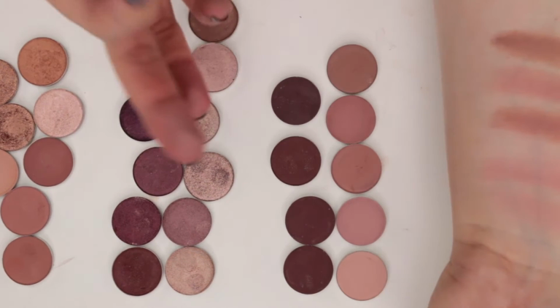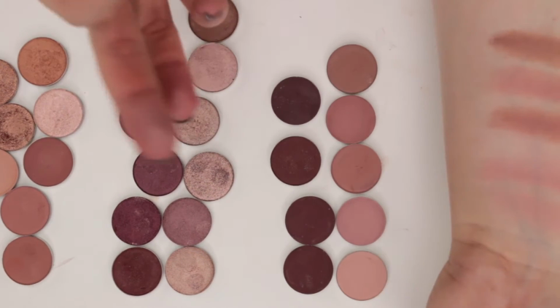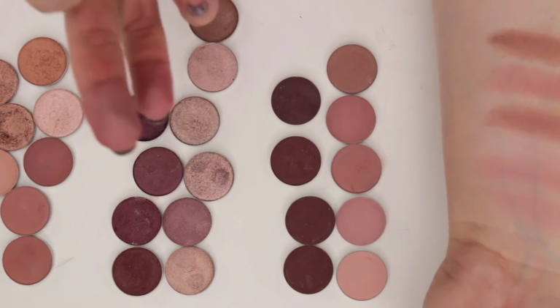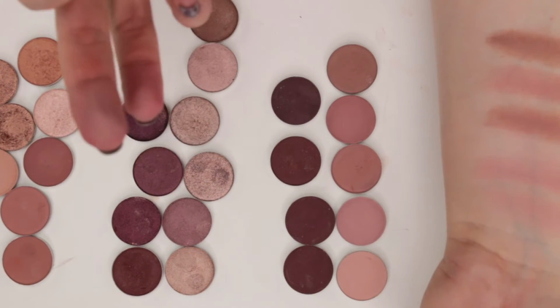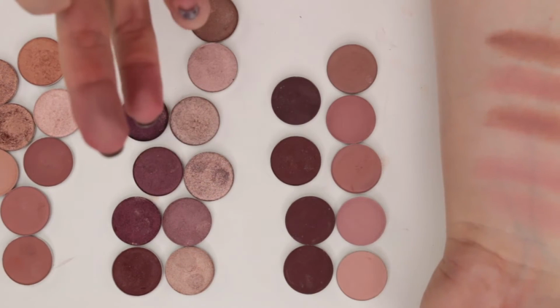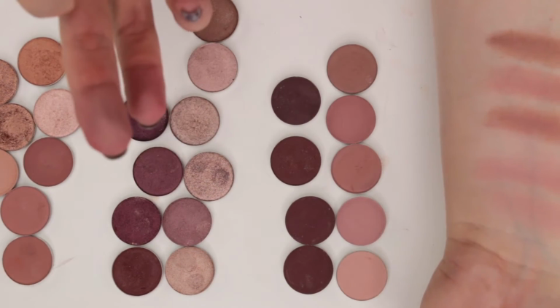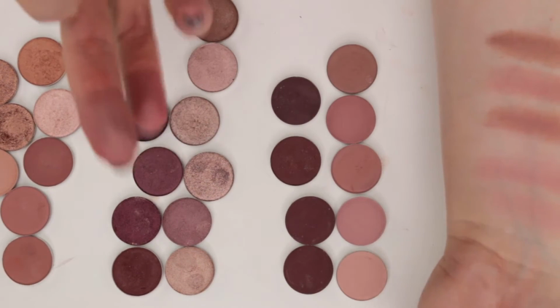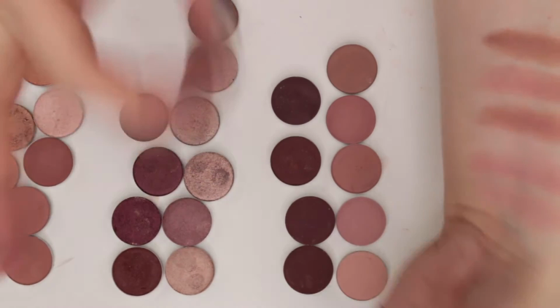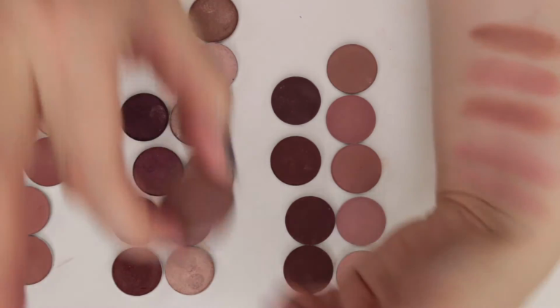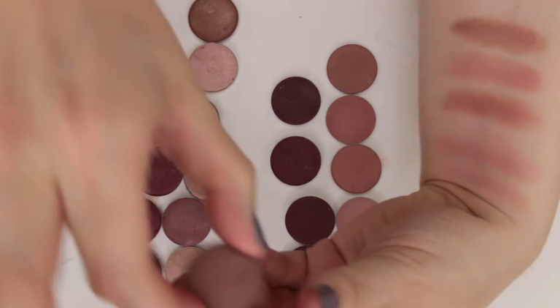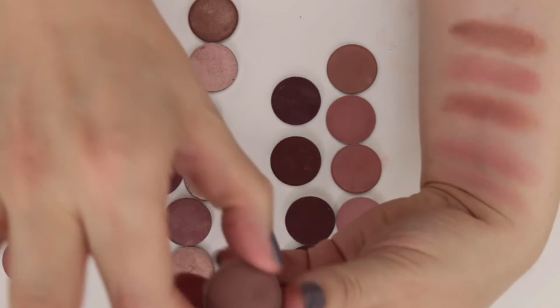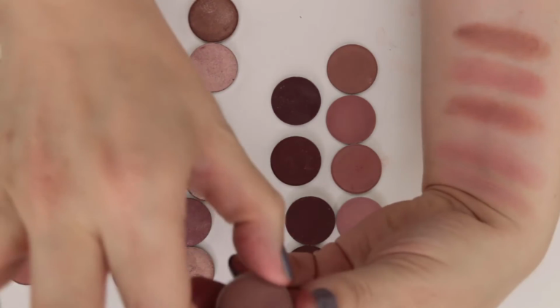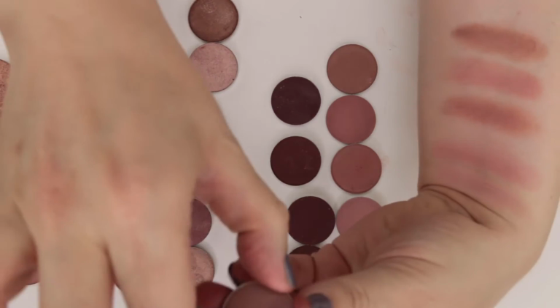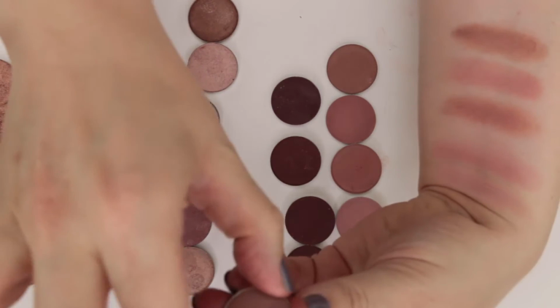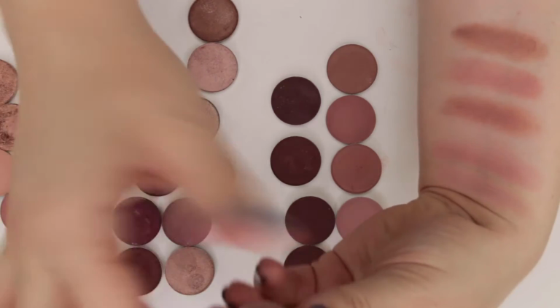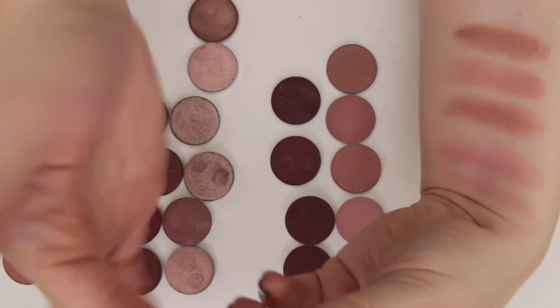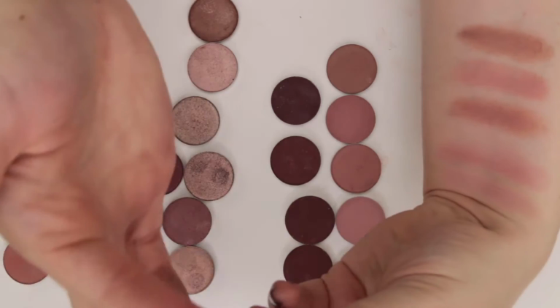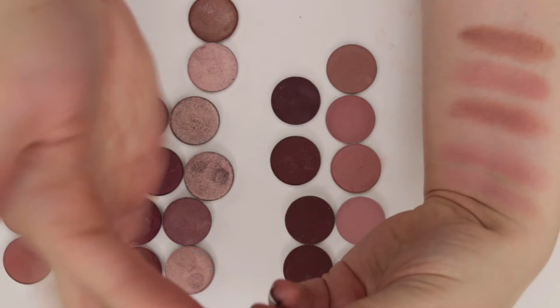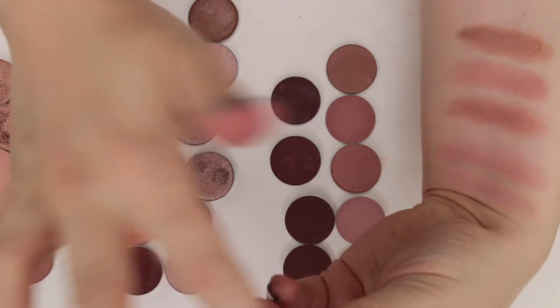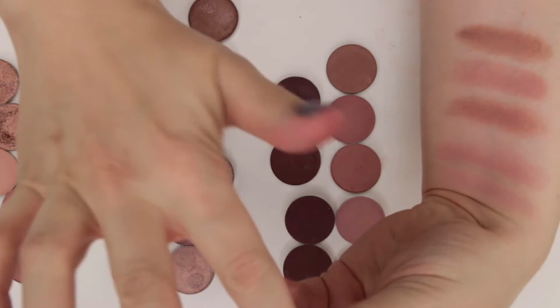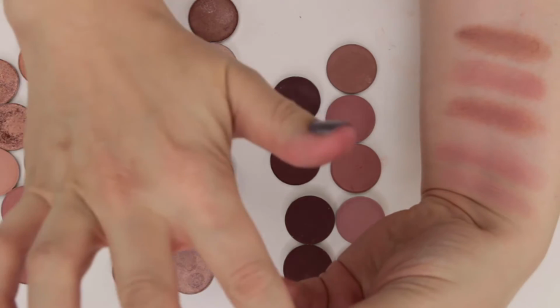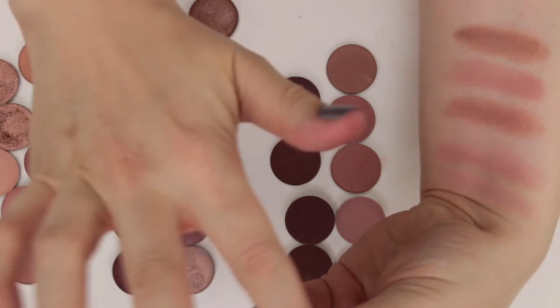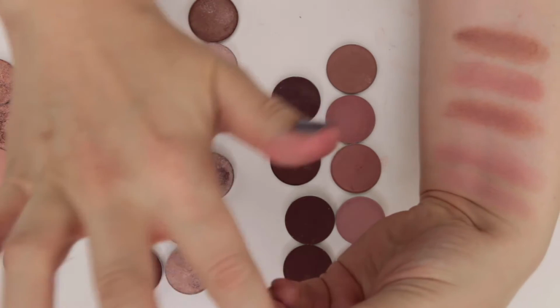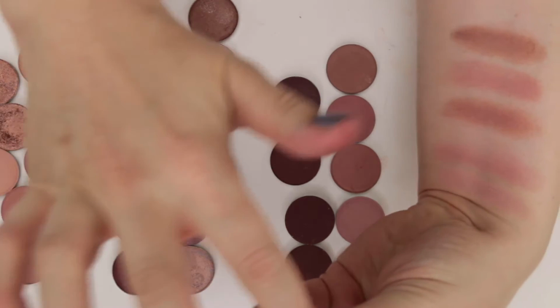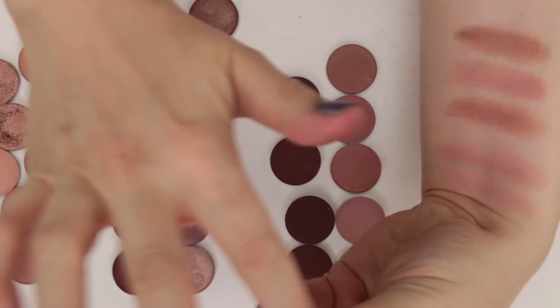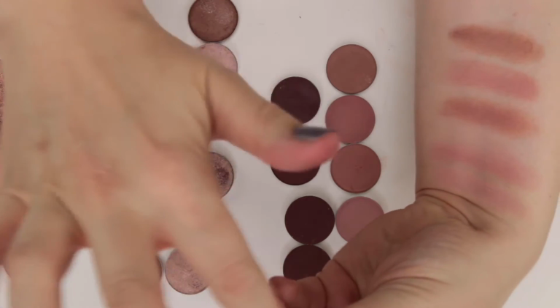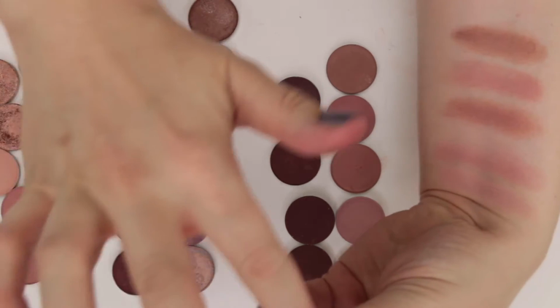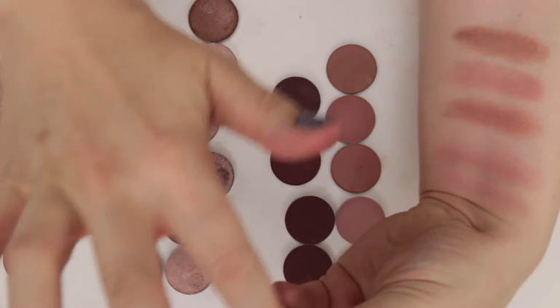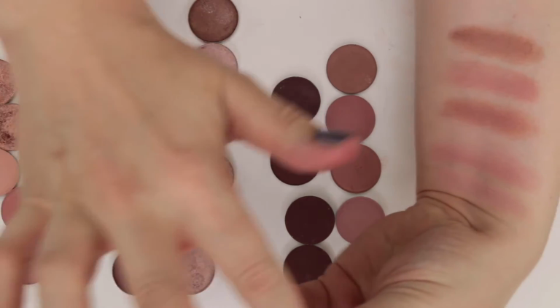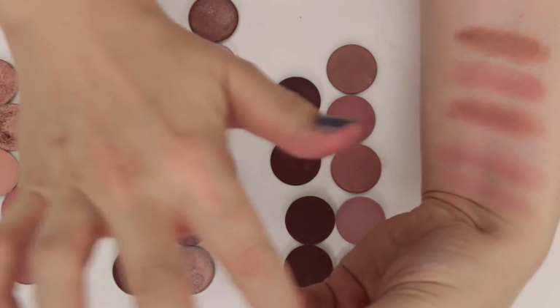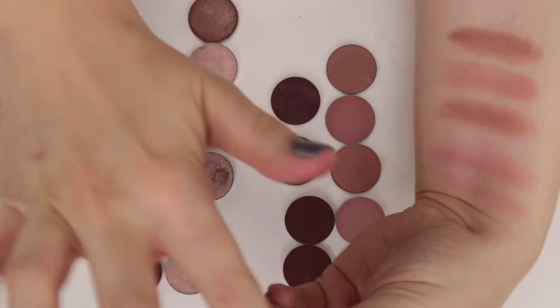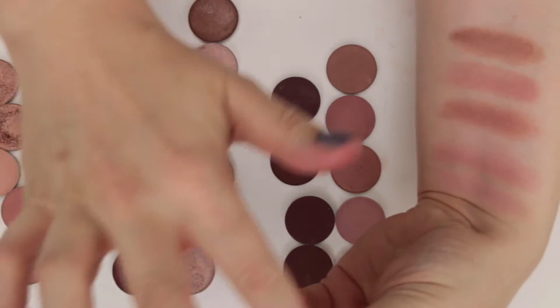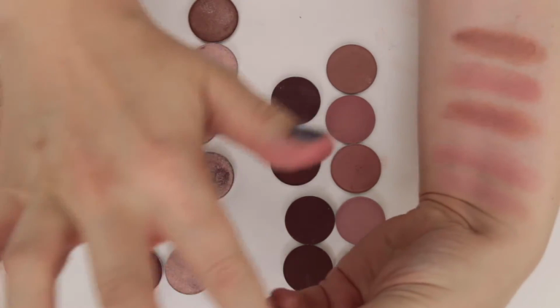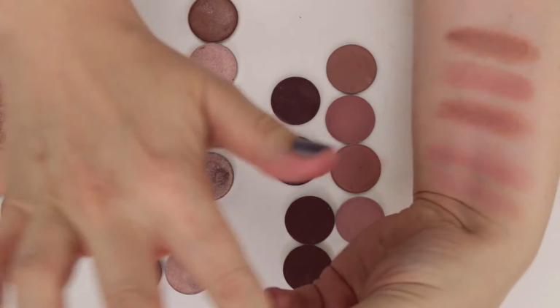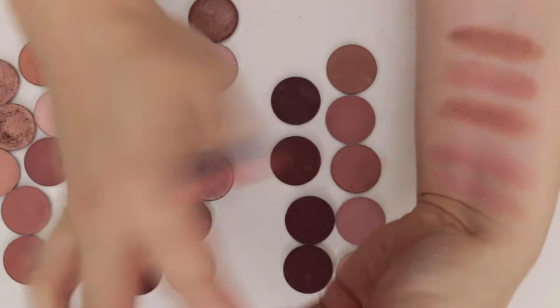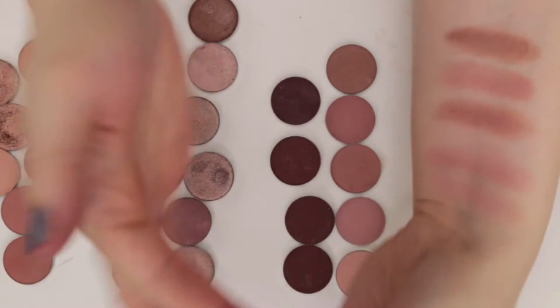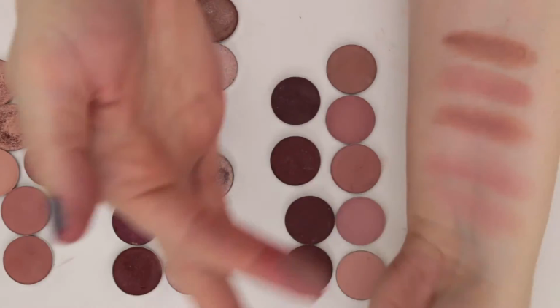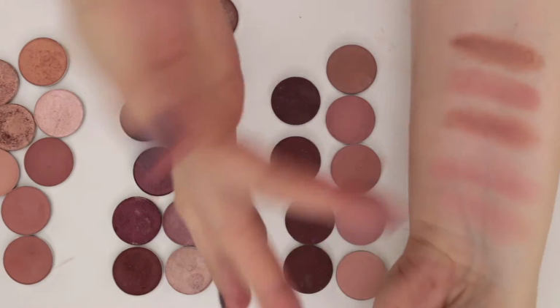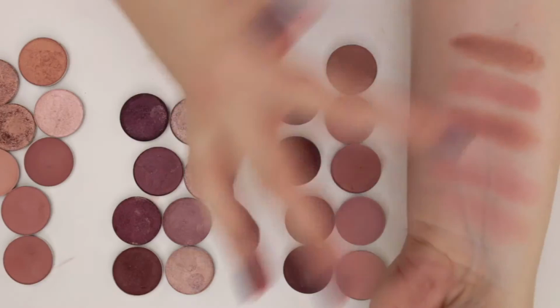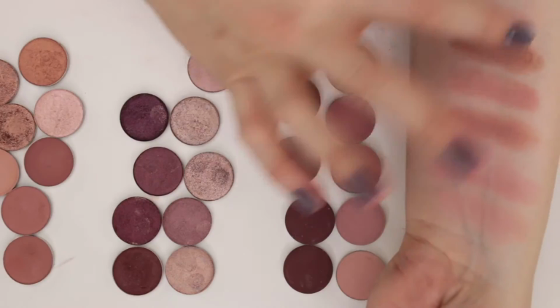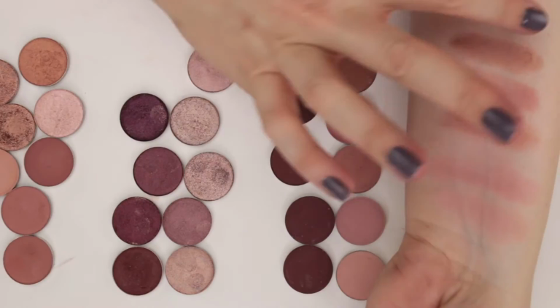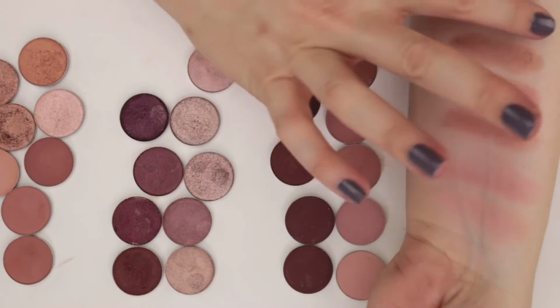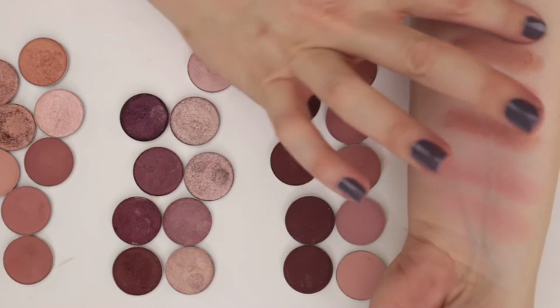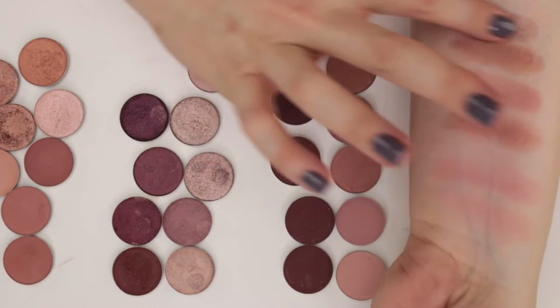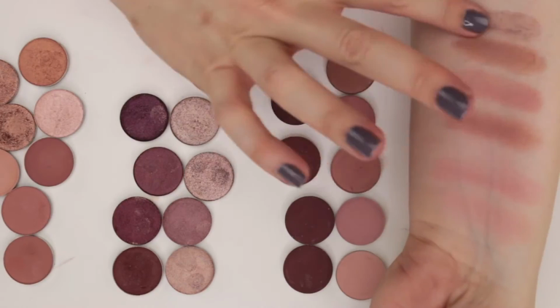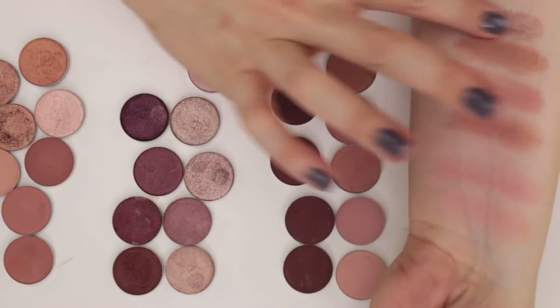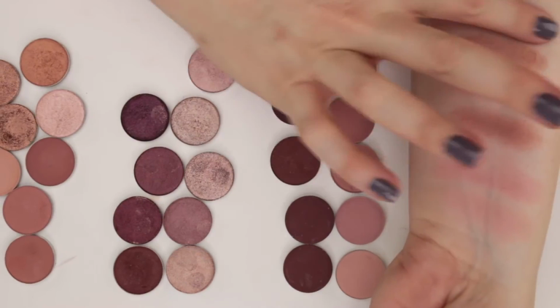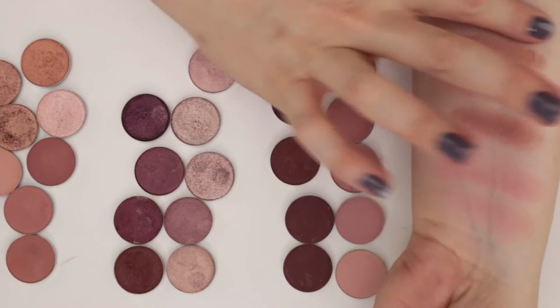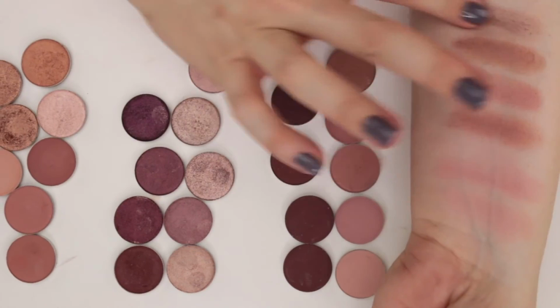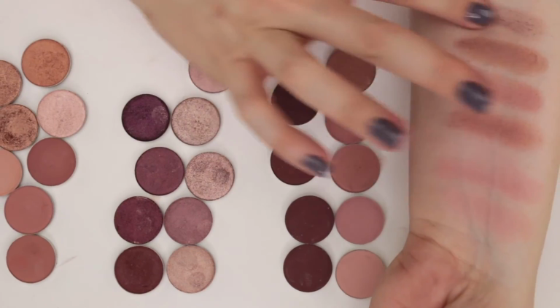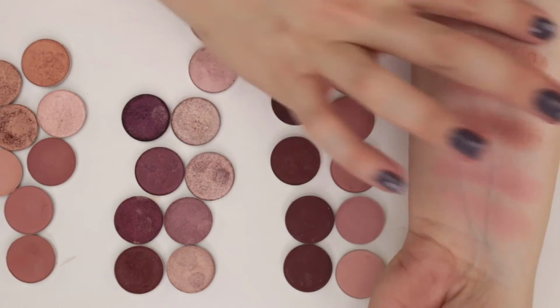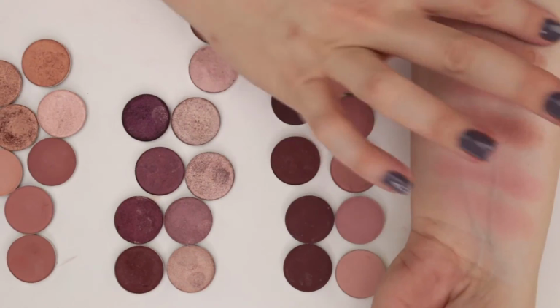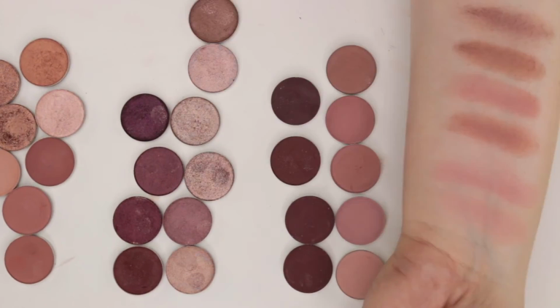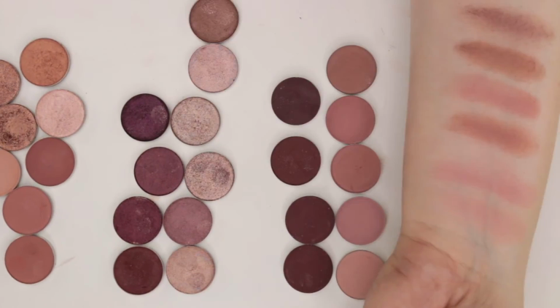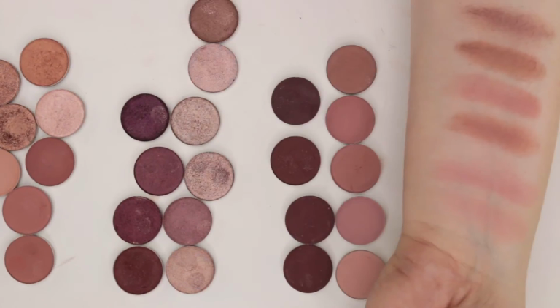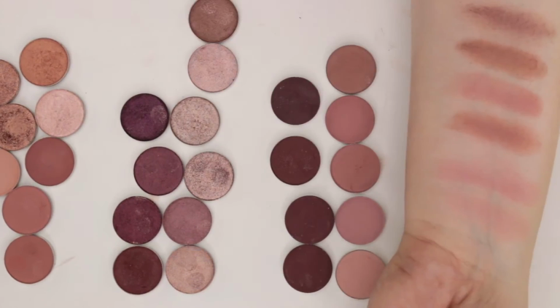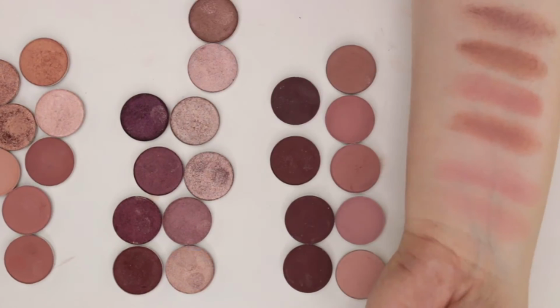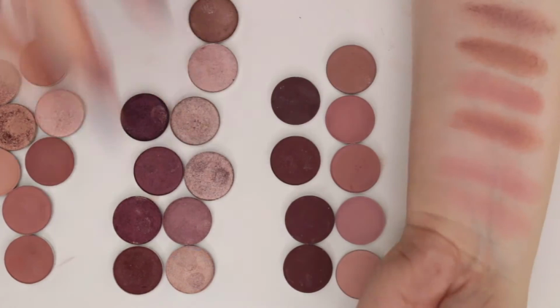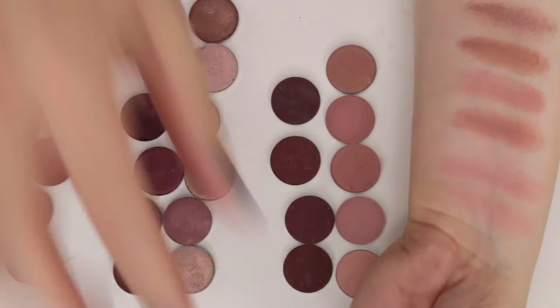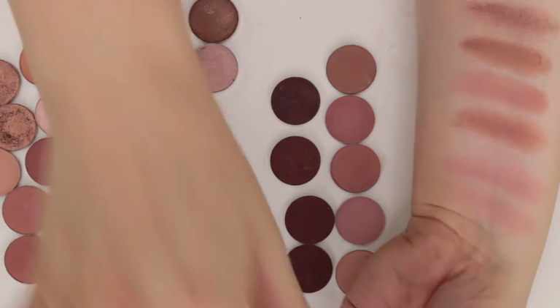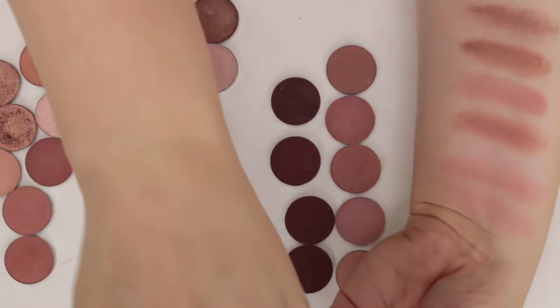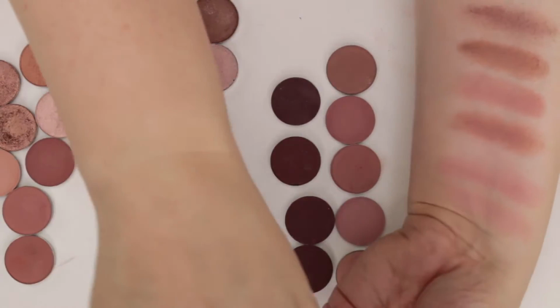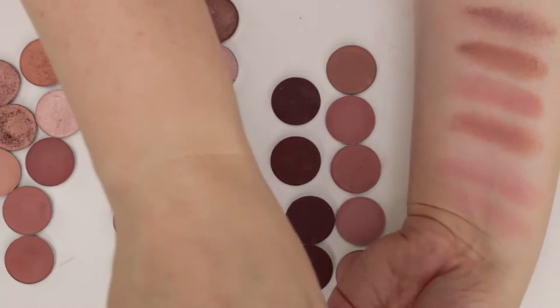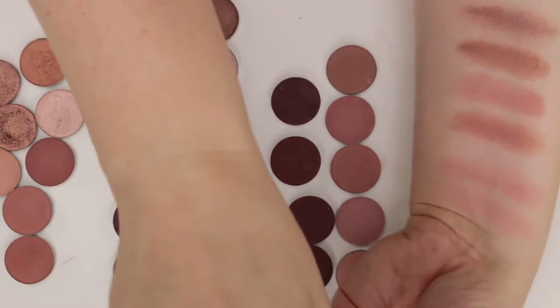And finally this is Dusty Rose from Anastasia — I definitely love this shade. It's a very cool-toned rose, really pretty.